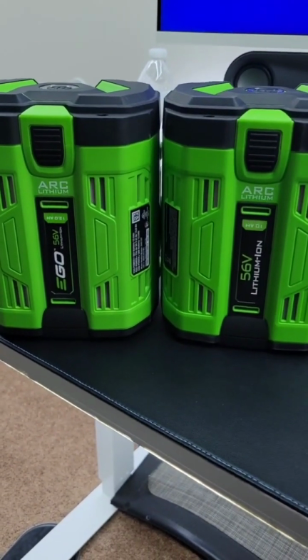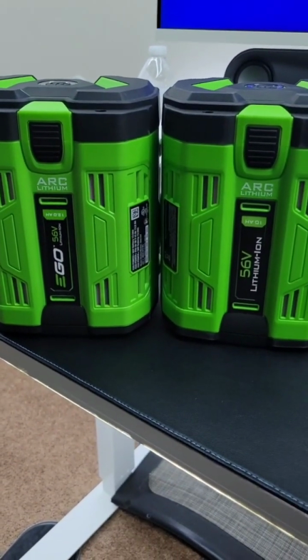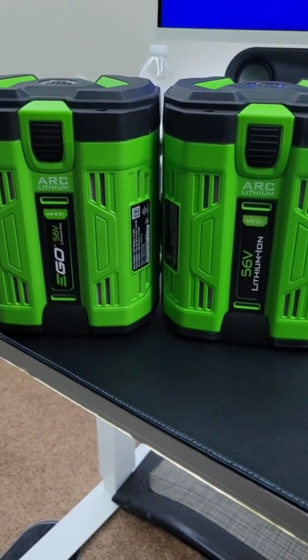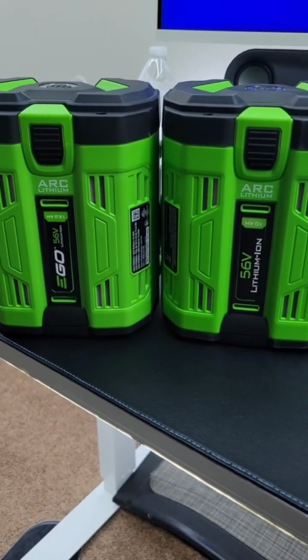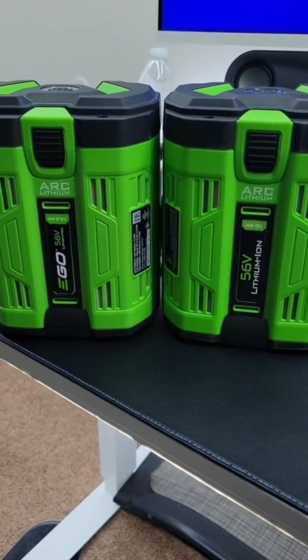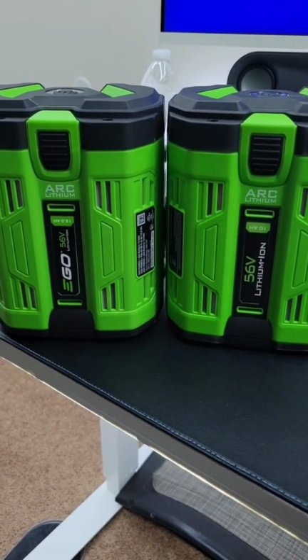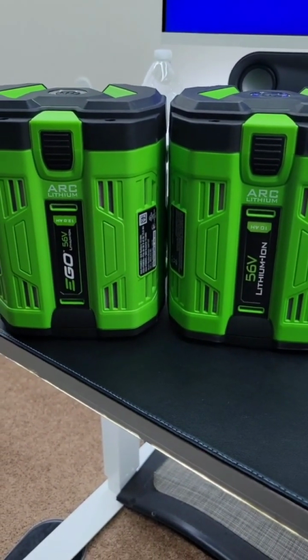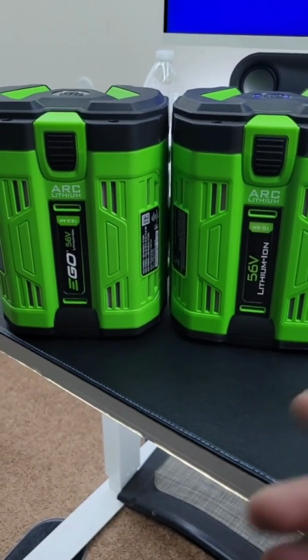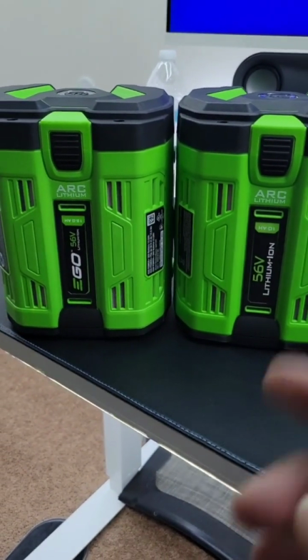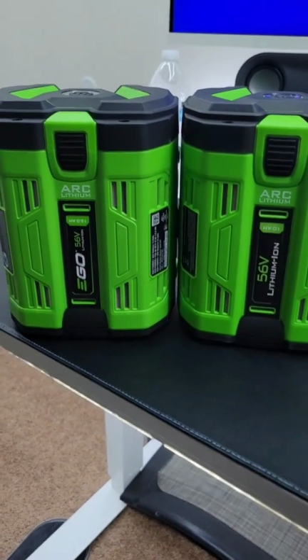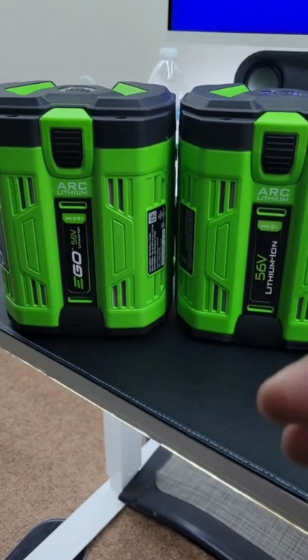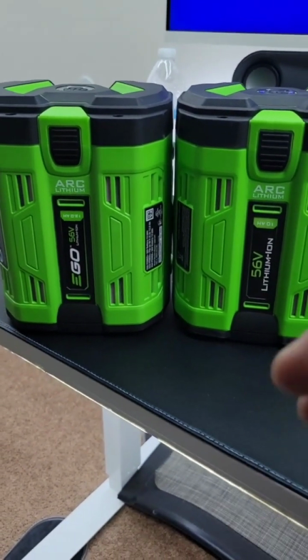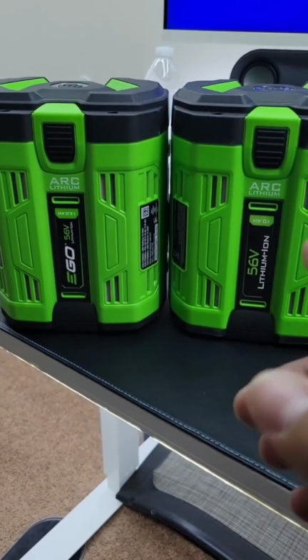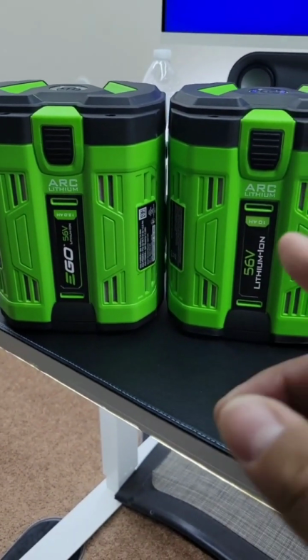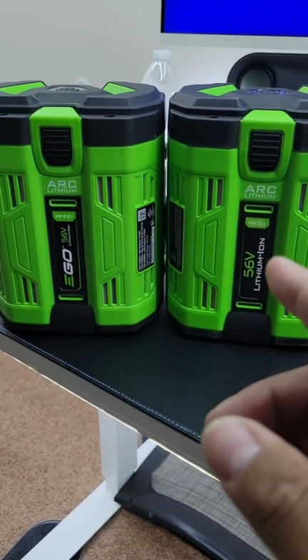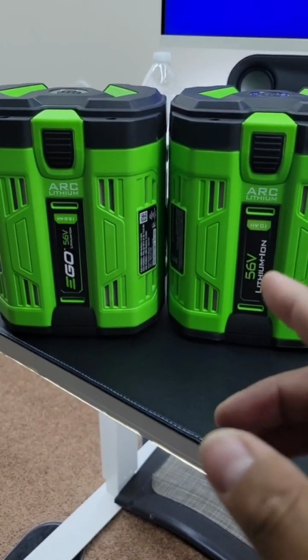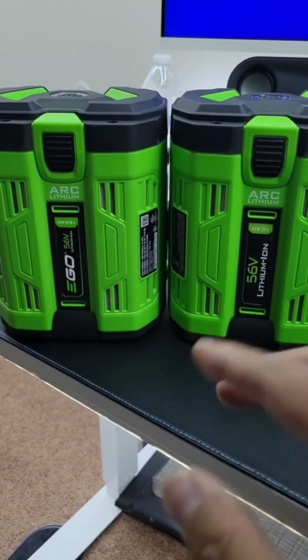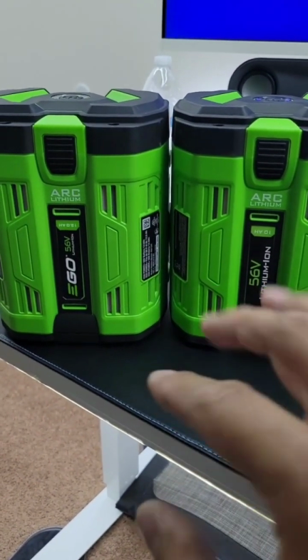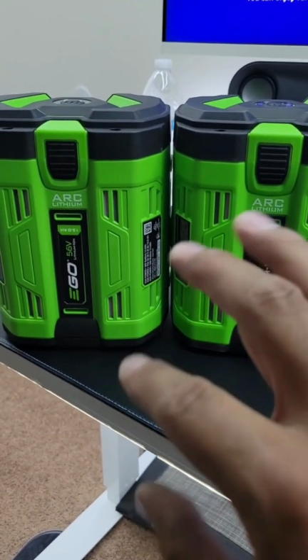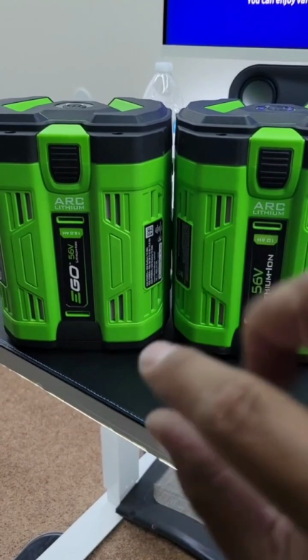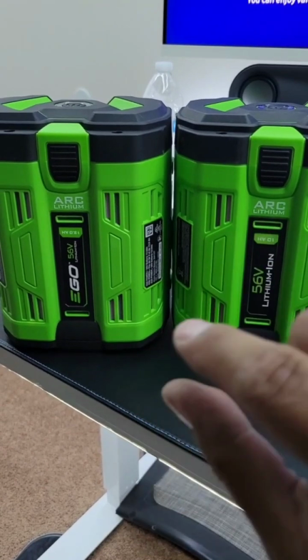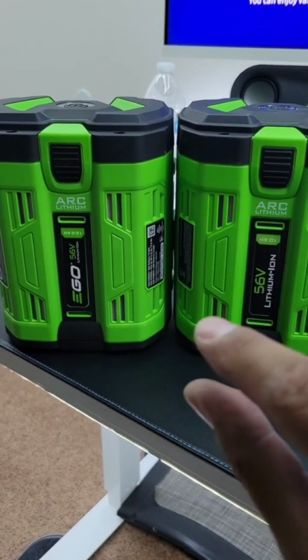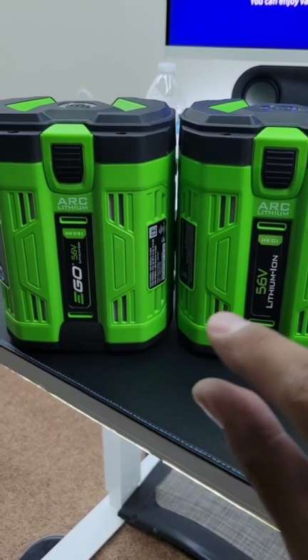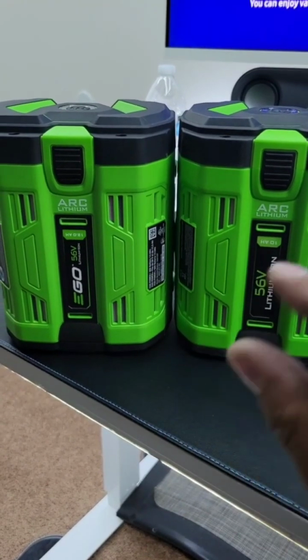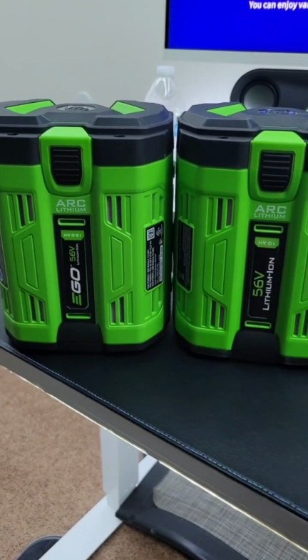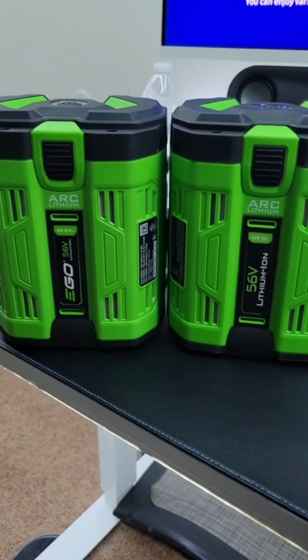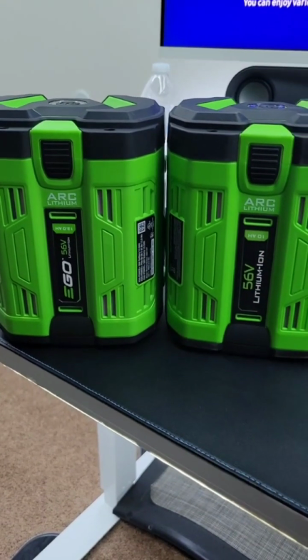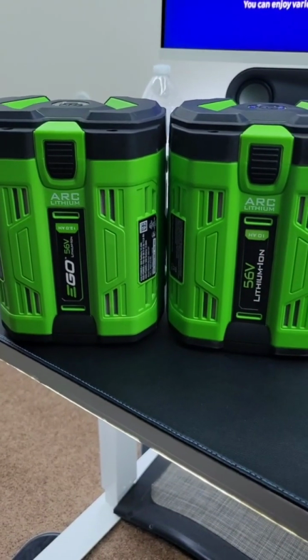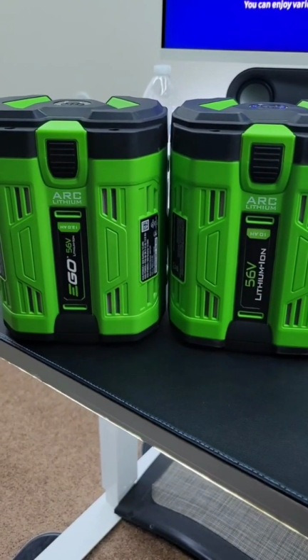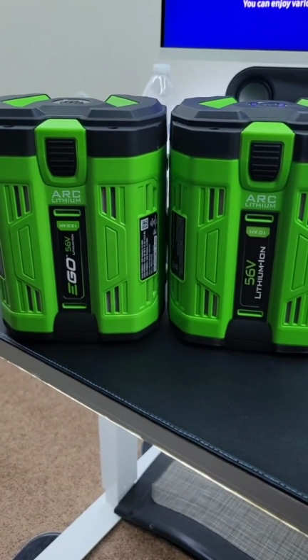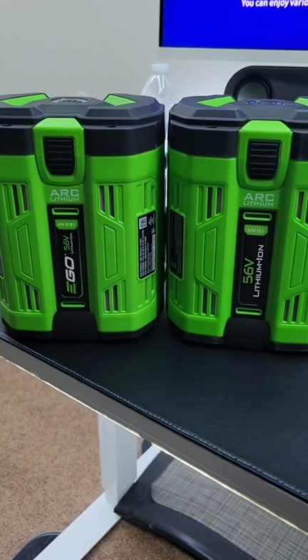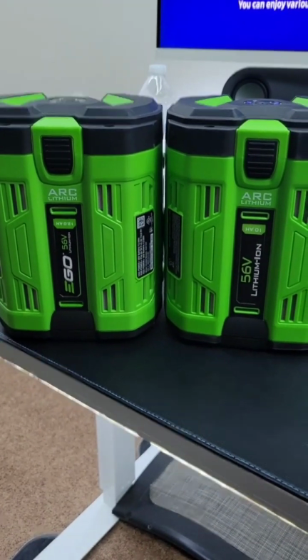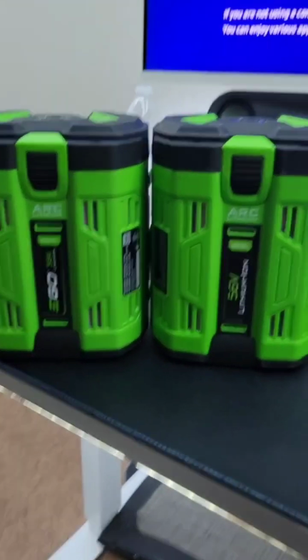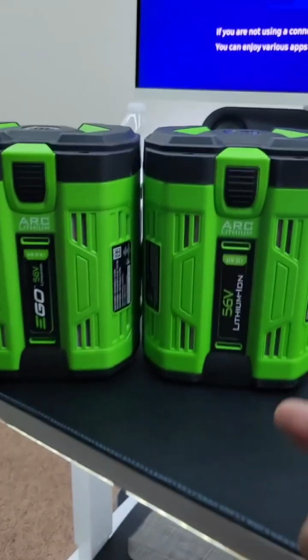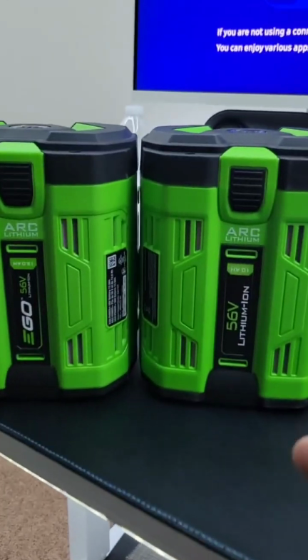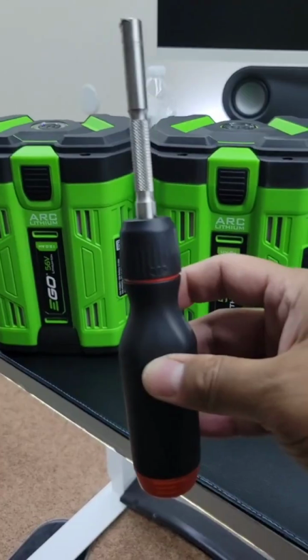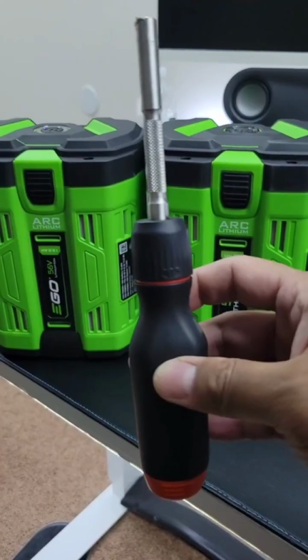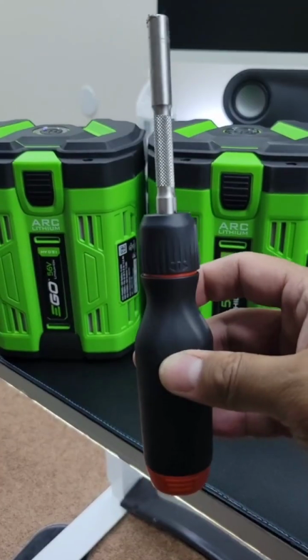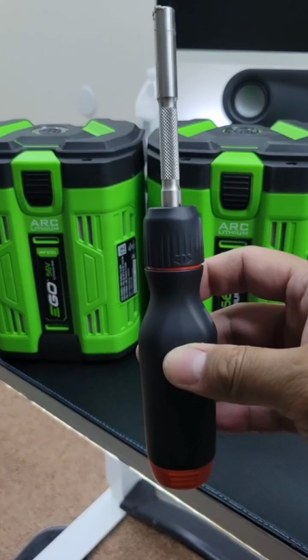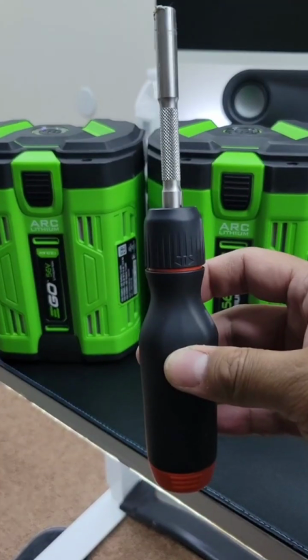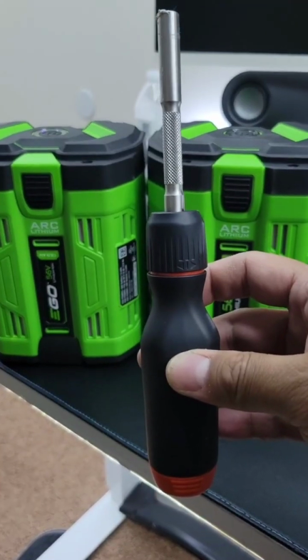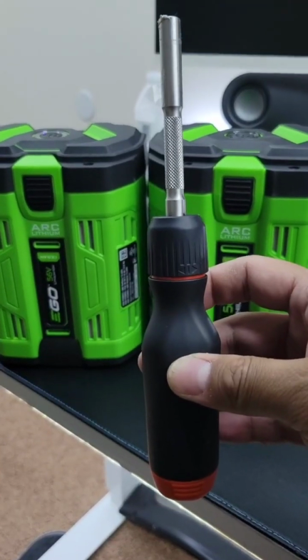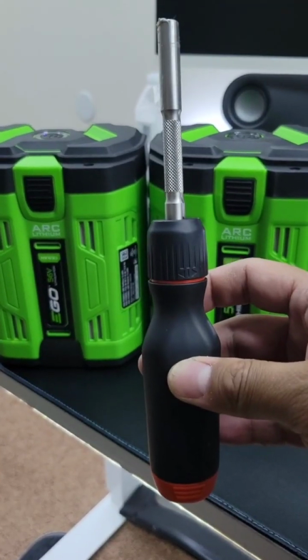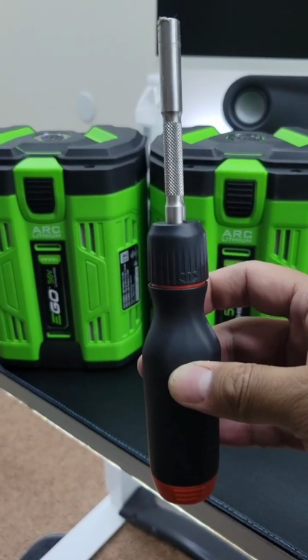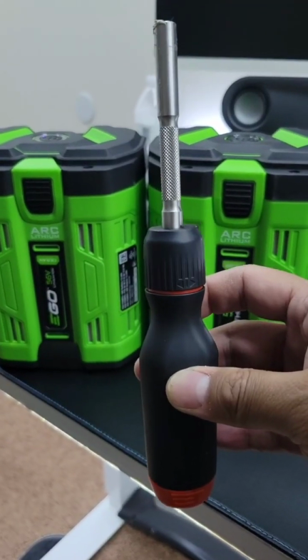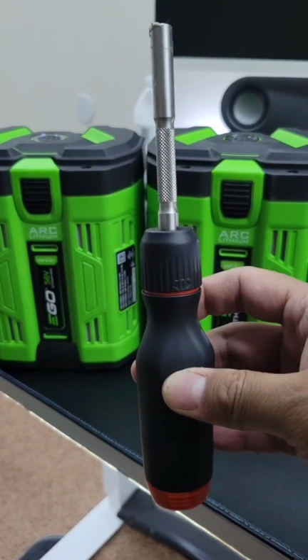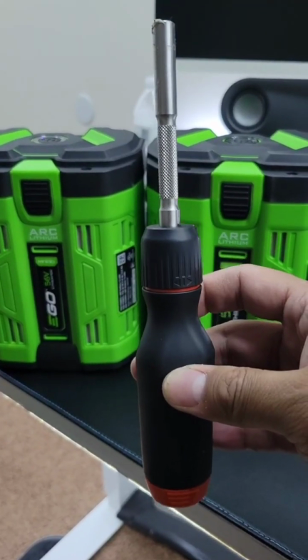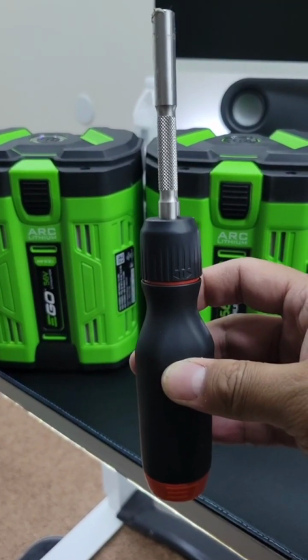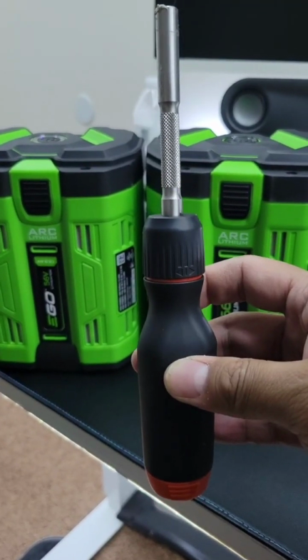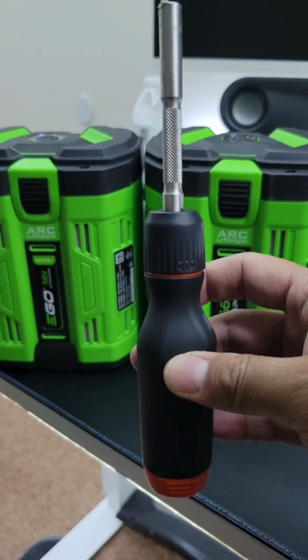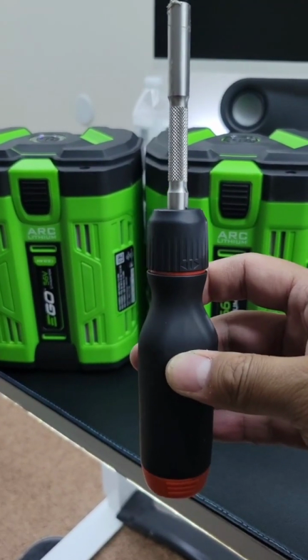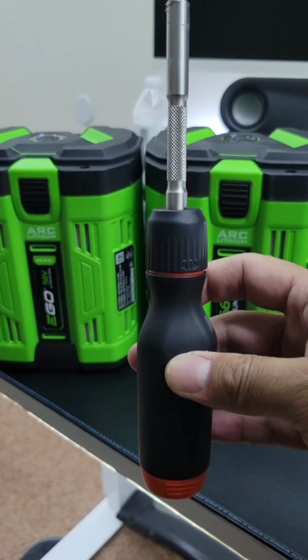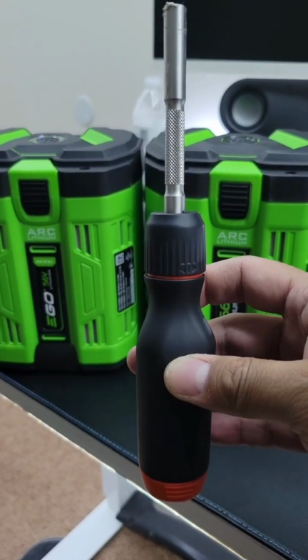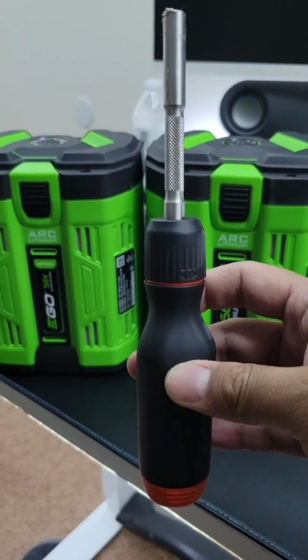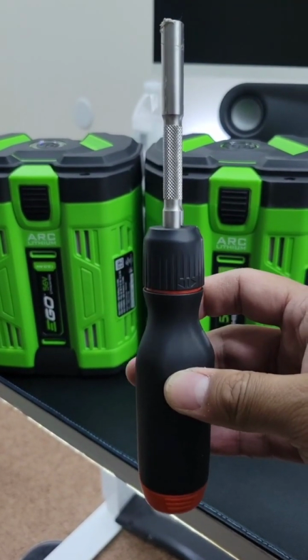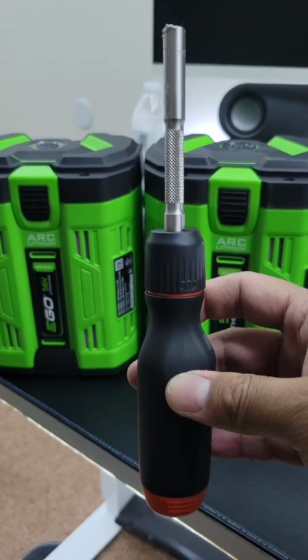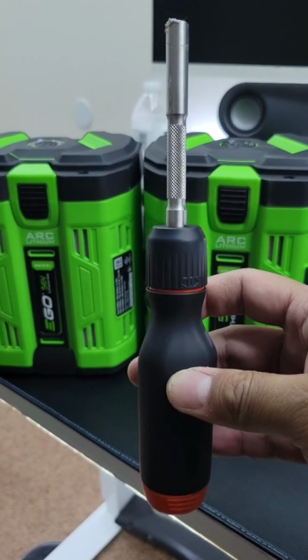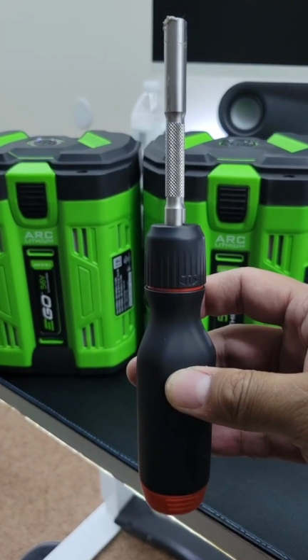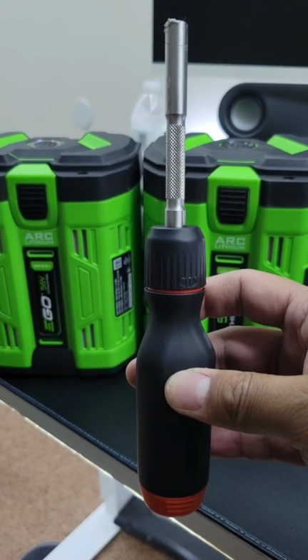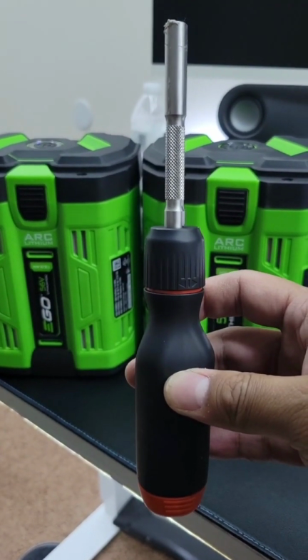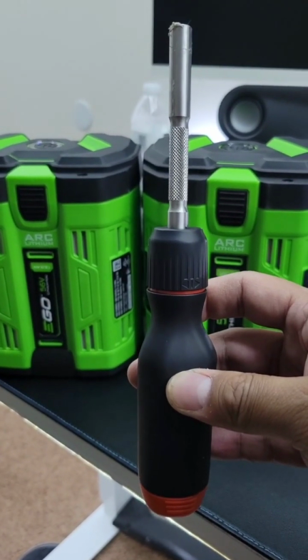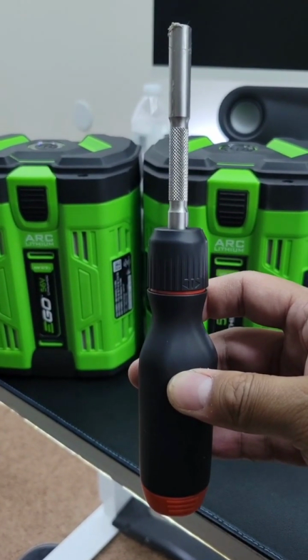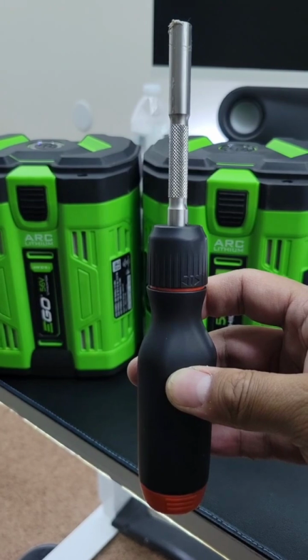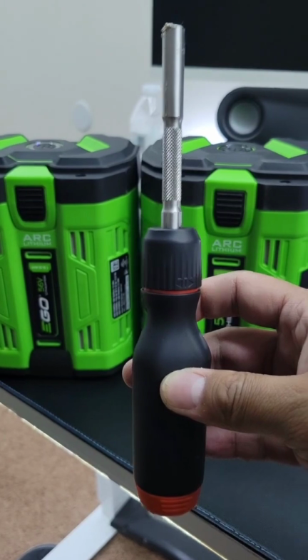From my understanding, the 10 amp hour battery is slightly smaller than the 12 amp. So I'm gonna go ahead and take this thing apart, look on the inside, and see what the difference is.